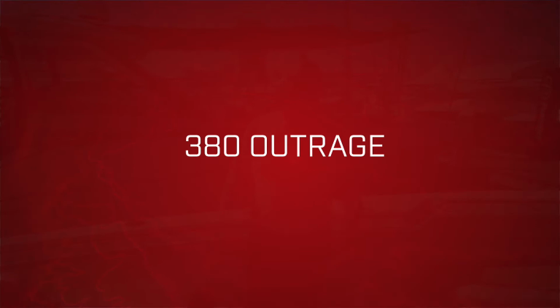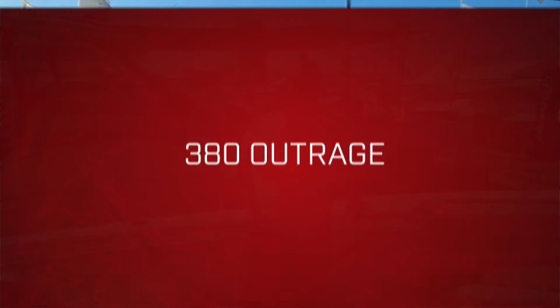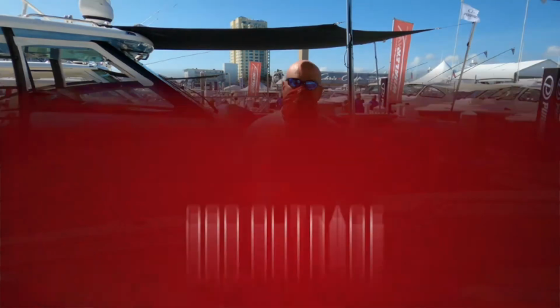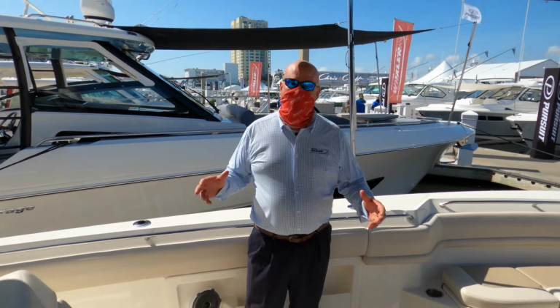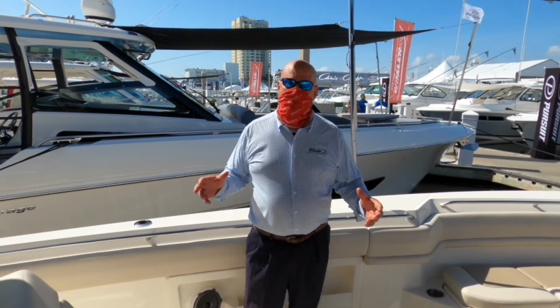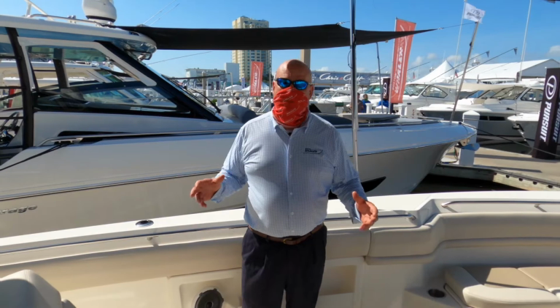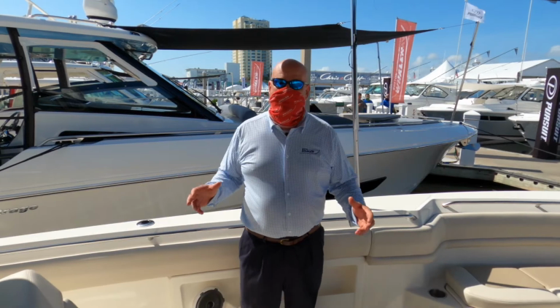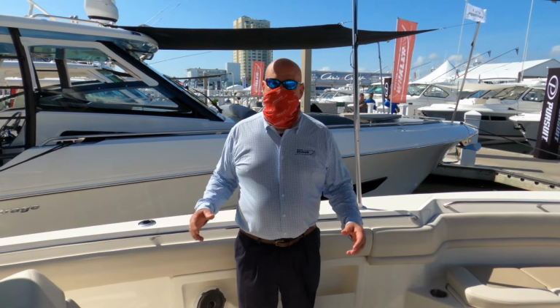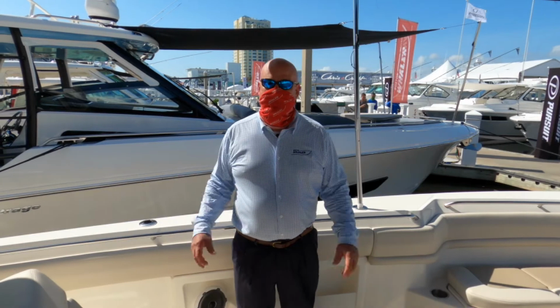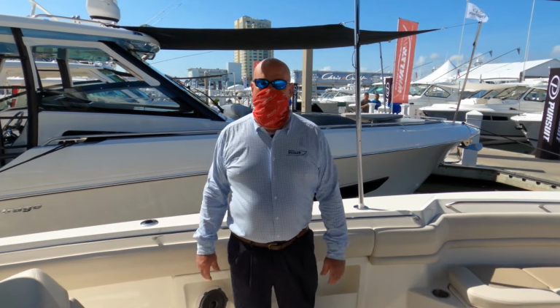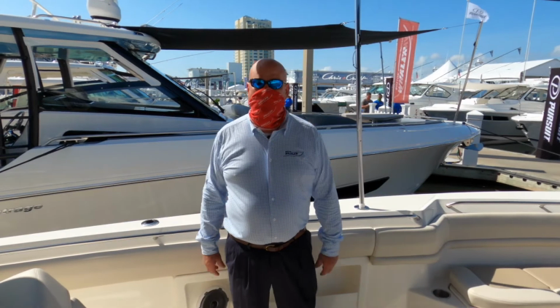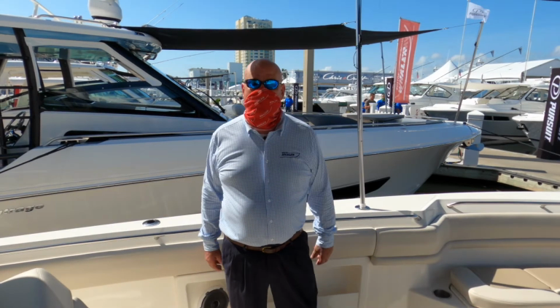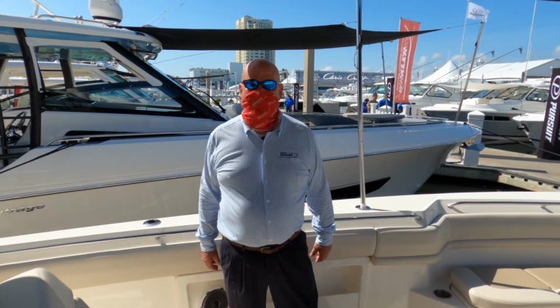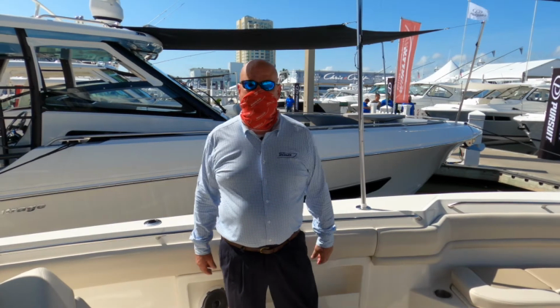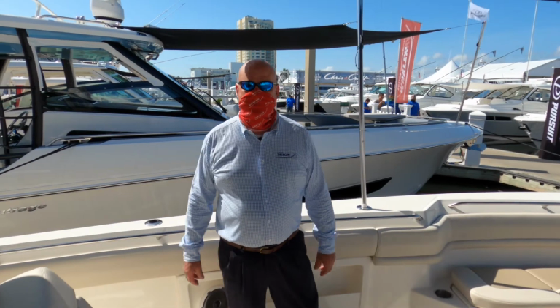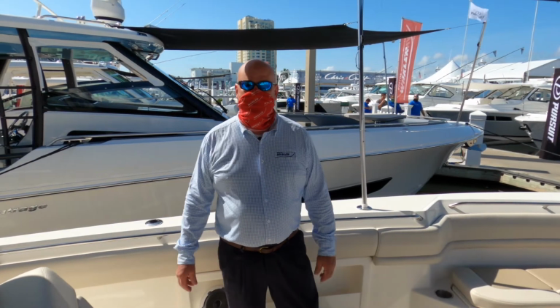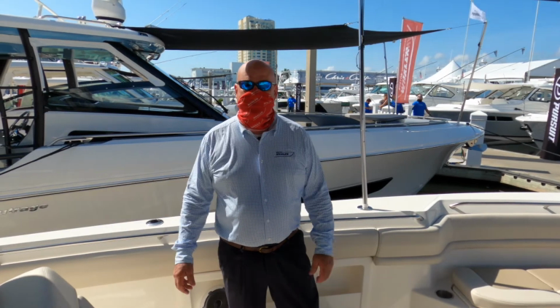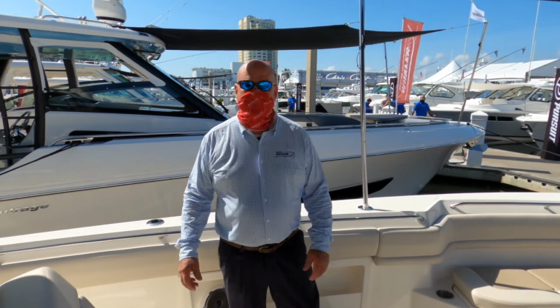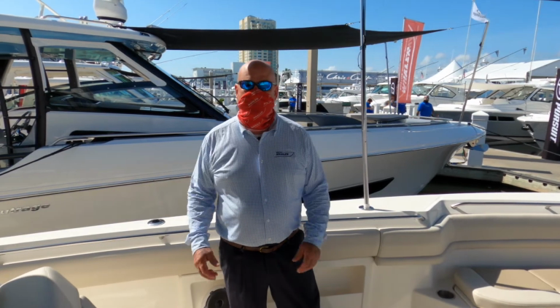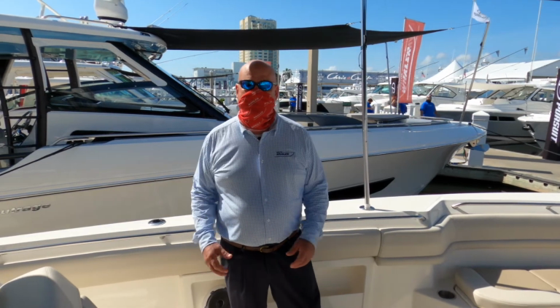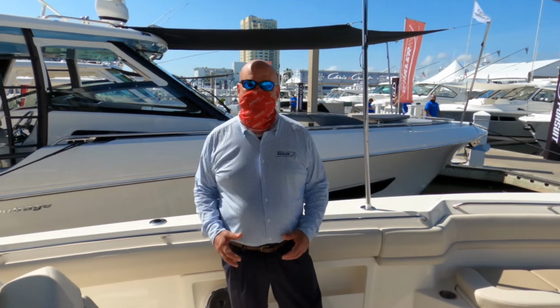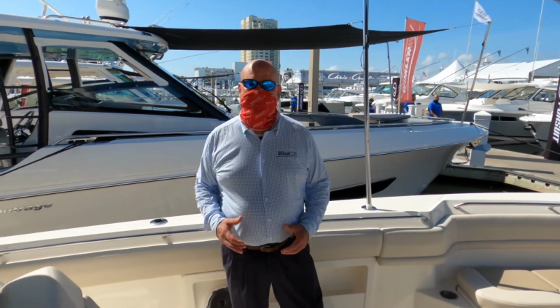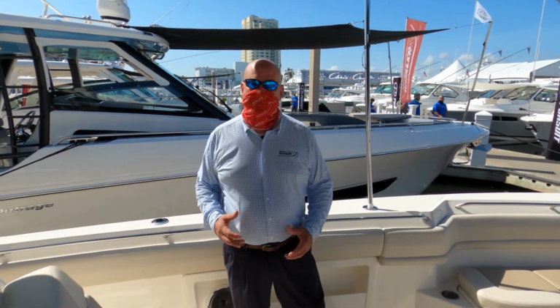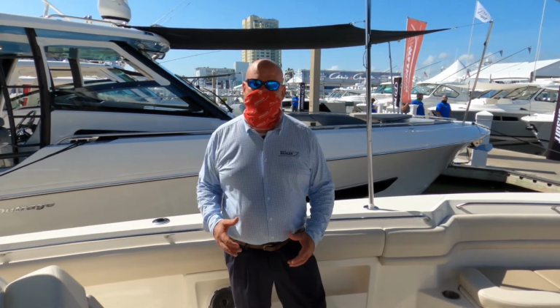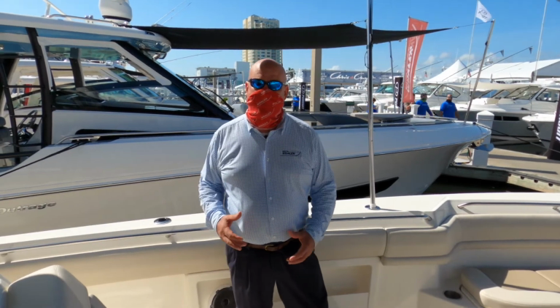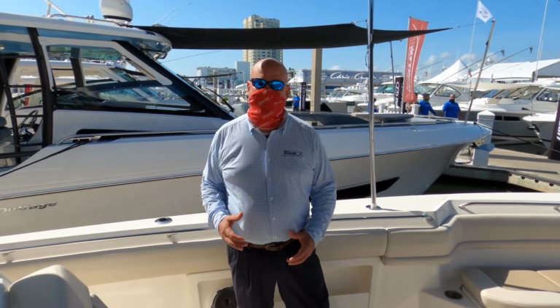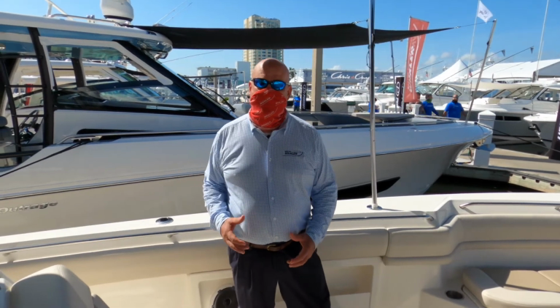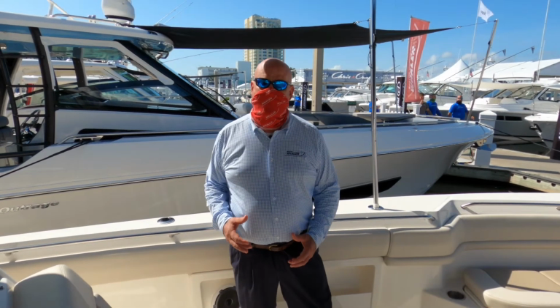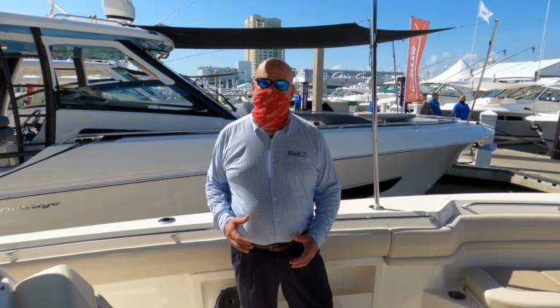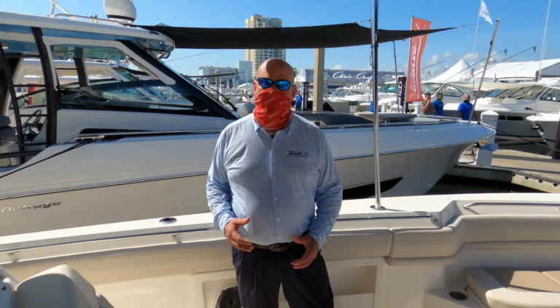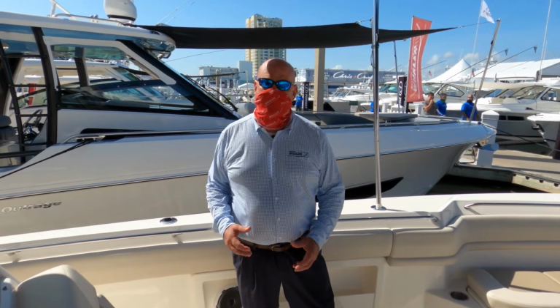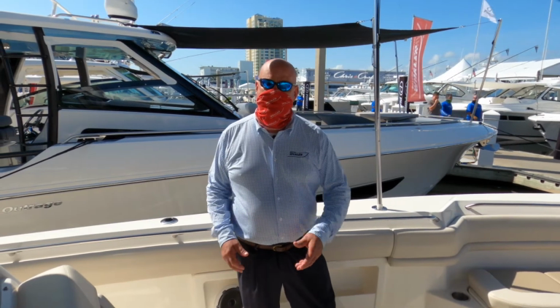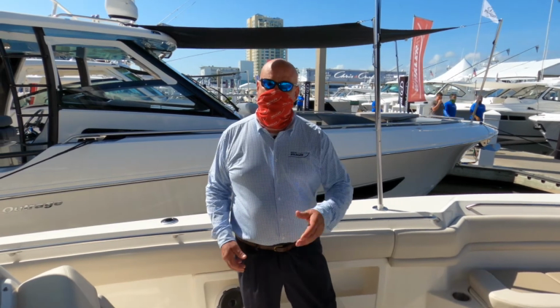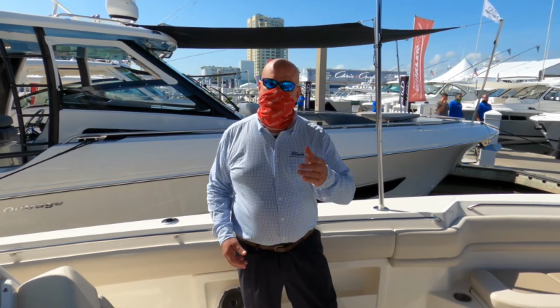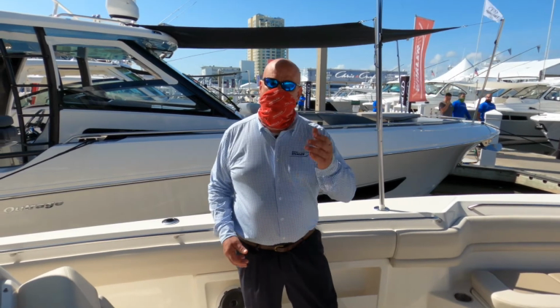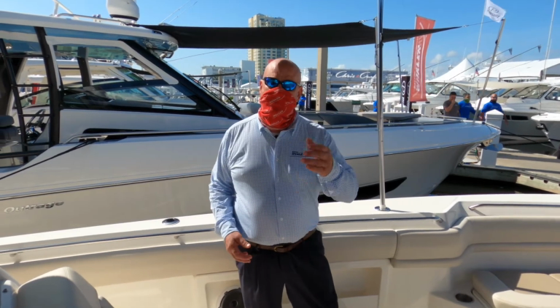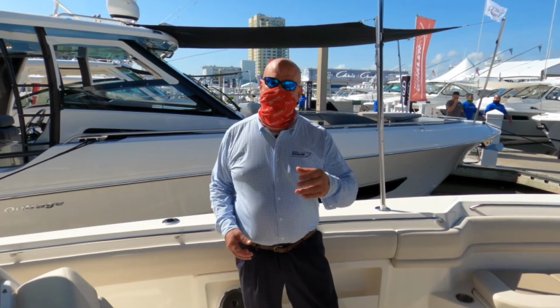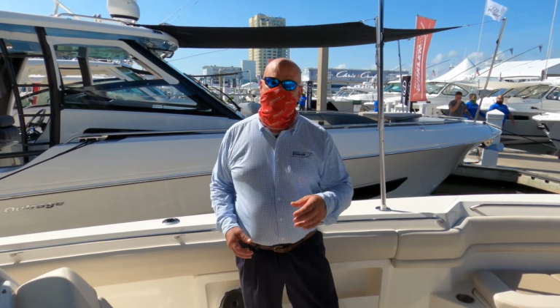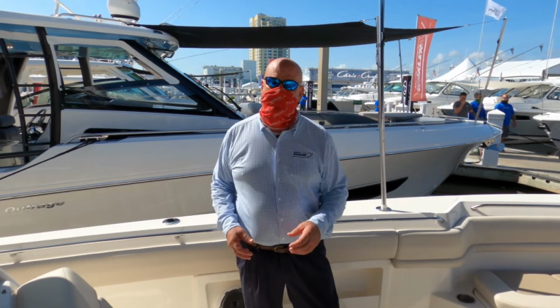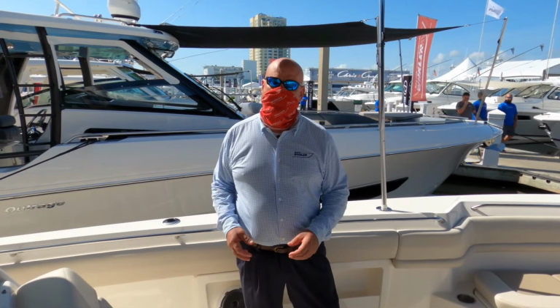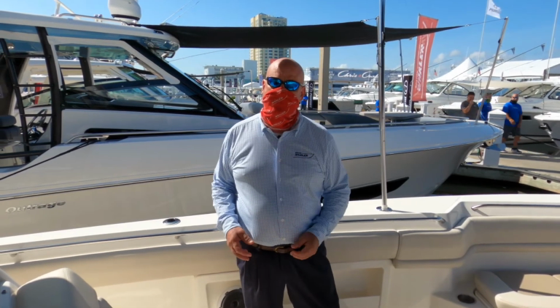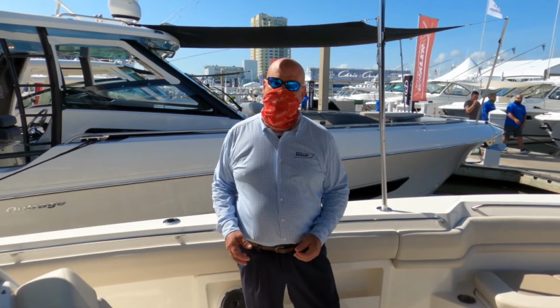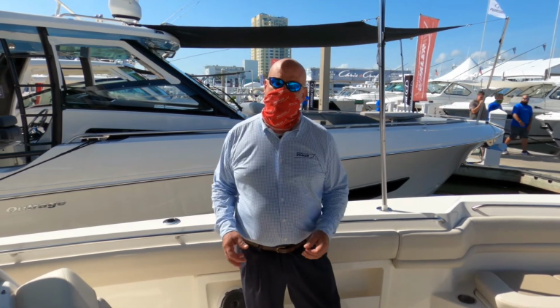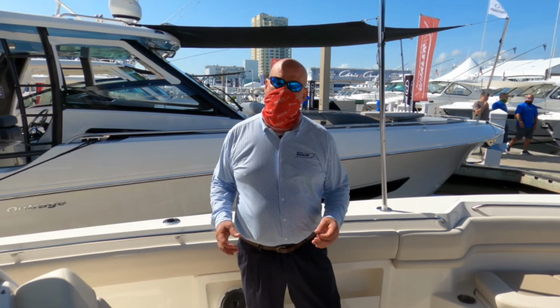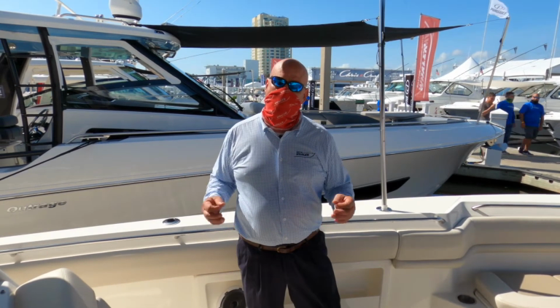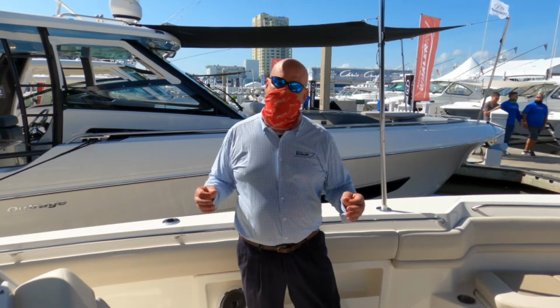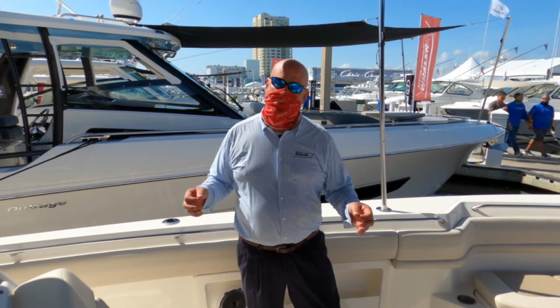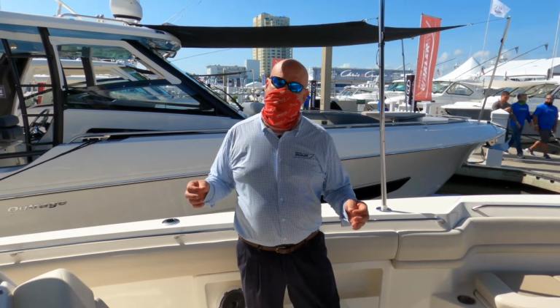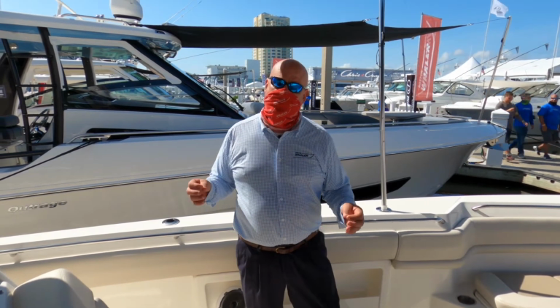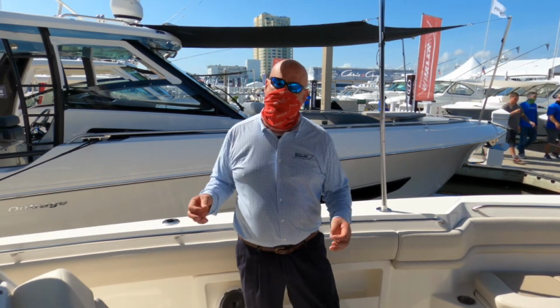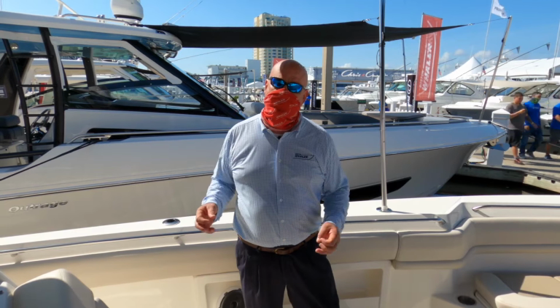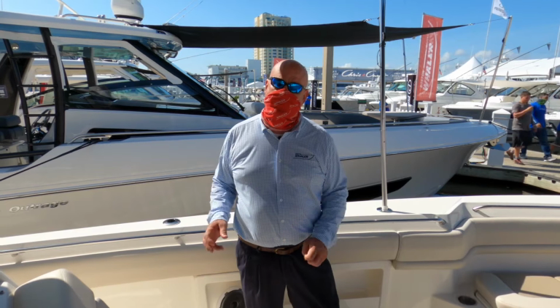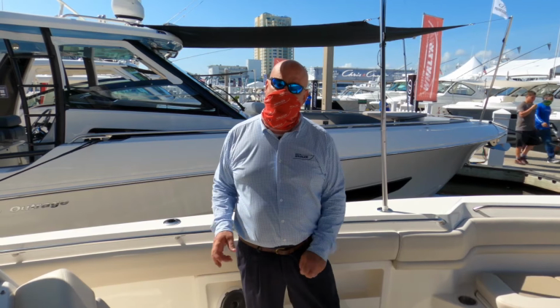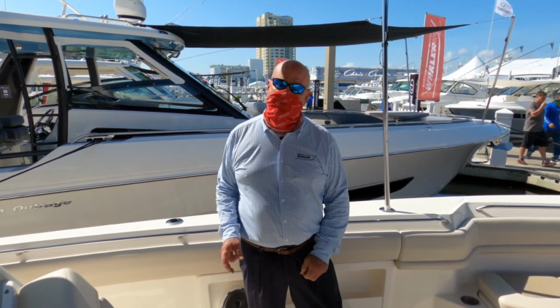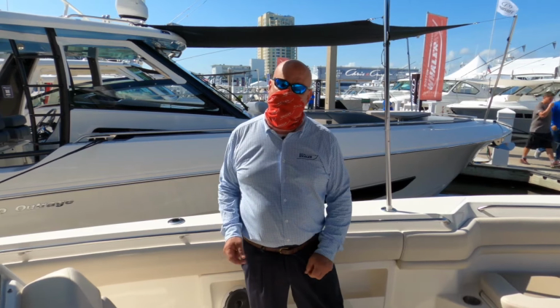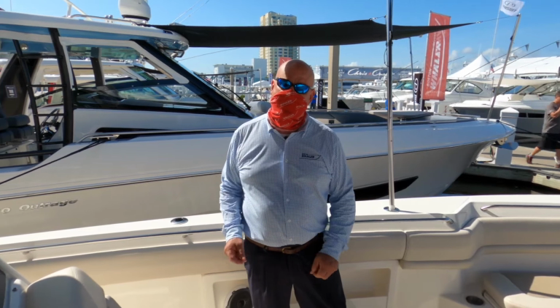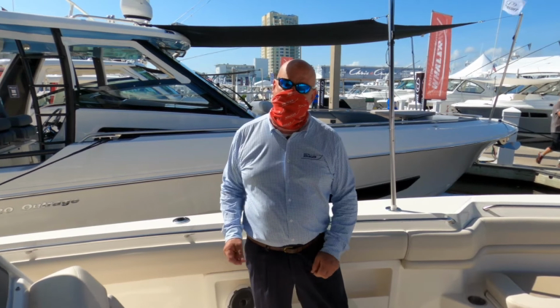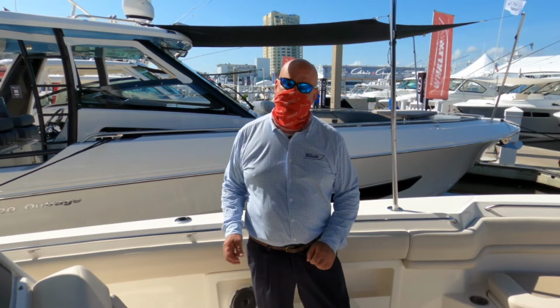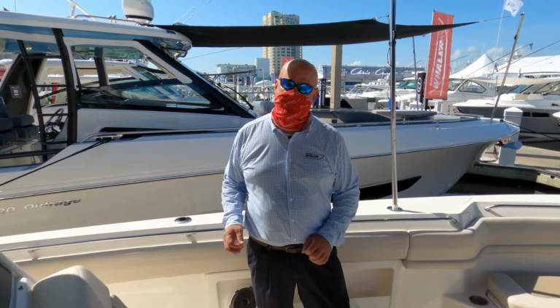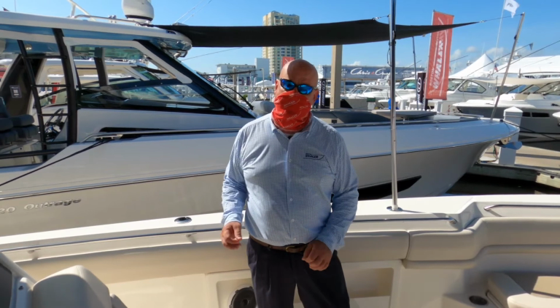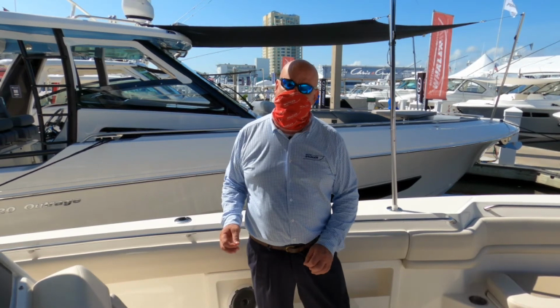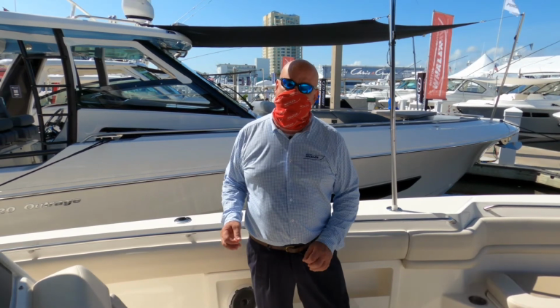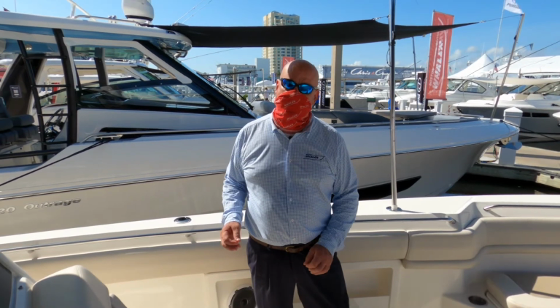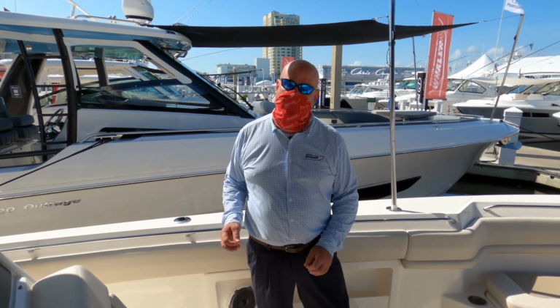Welcome. Captain Will Rogers here on the 380 Outrage, and it's going to be my pleasure to walk you through the main features of the boat.